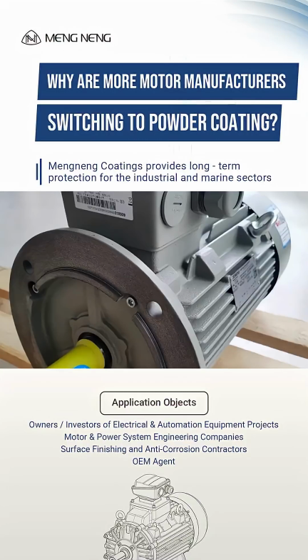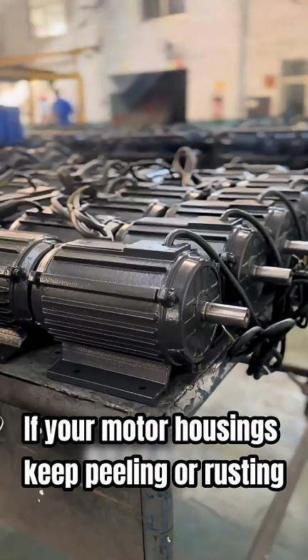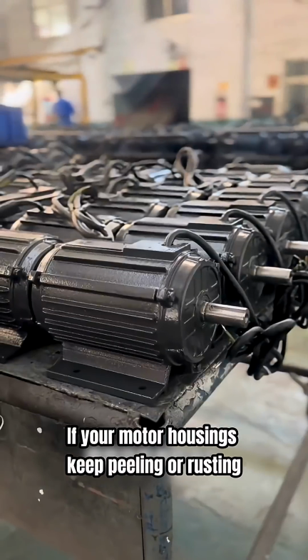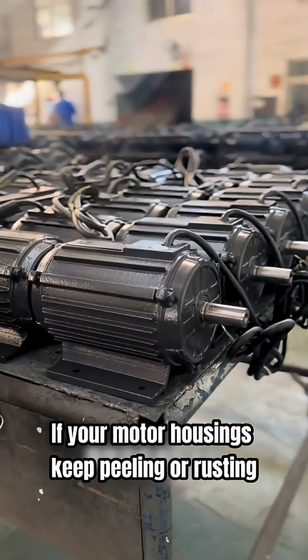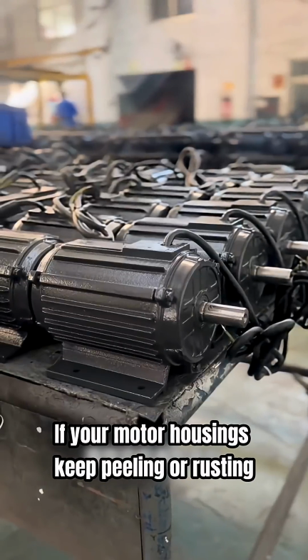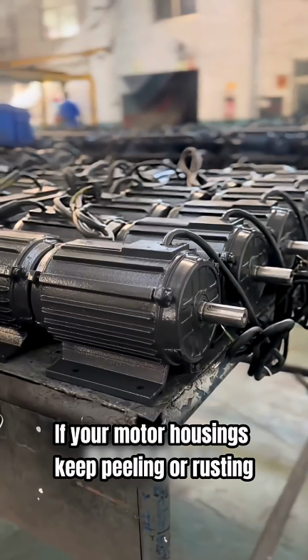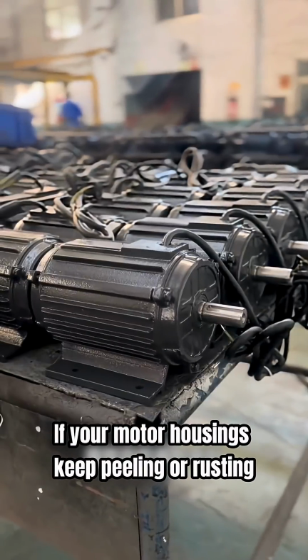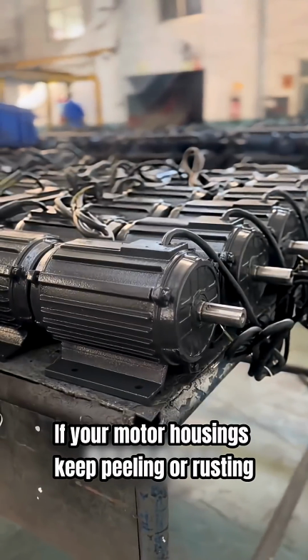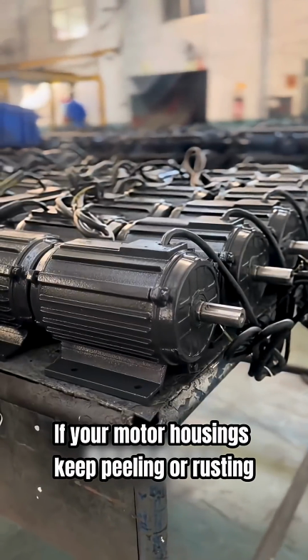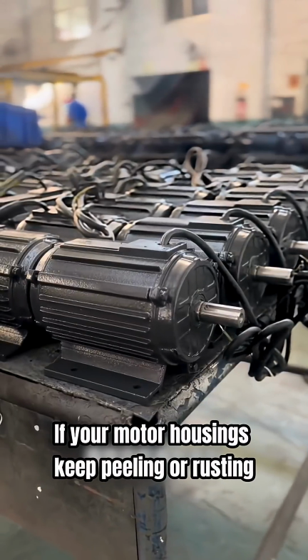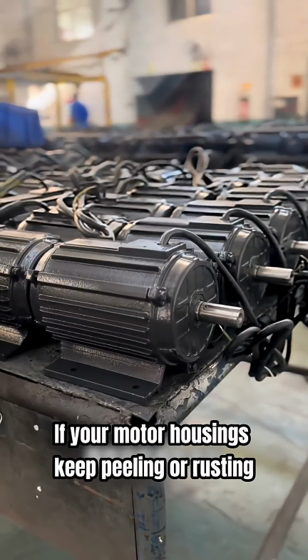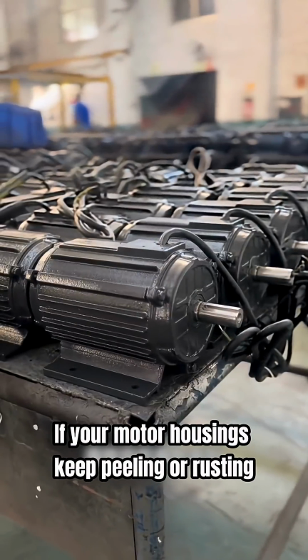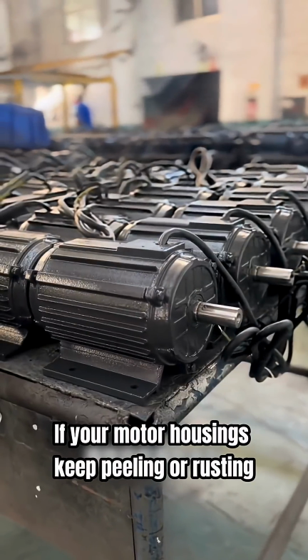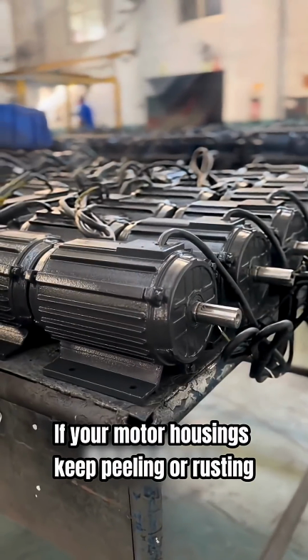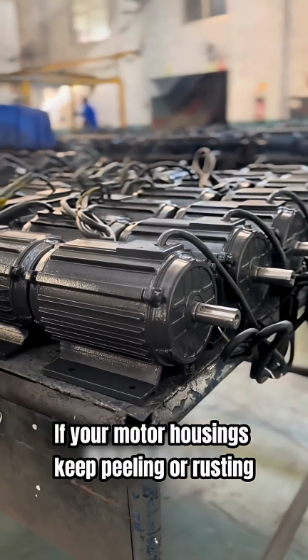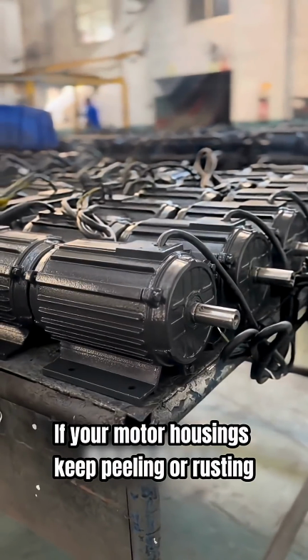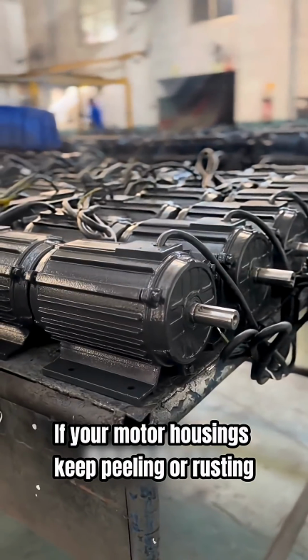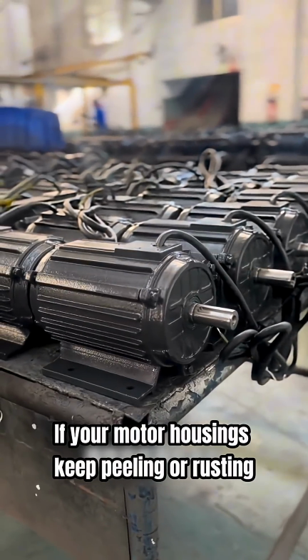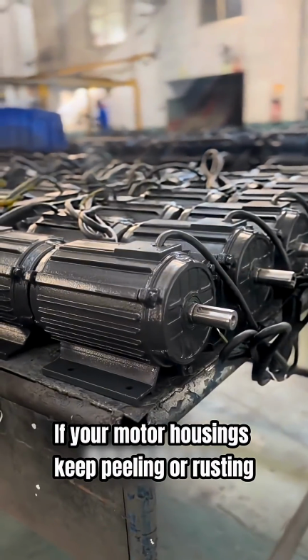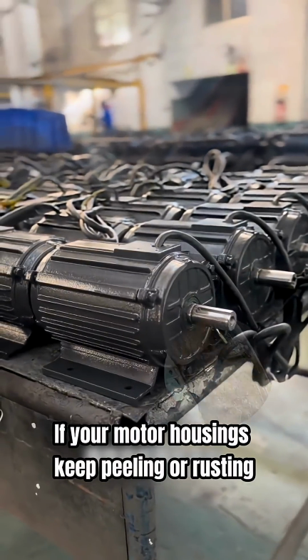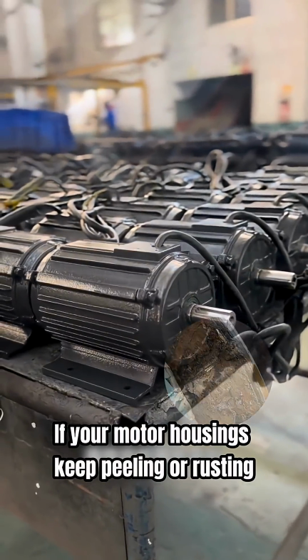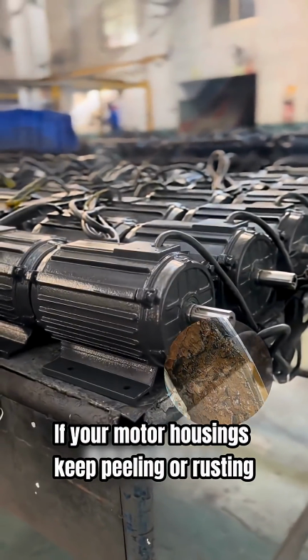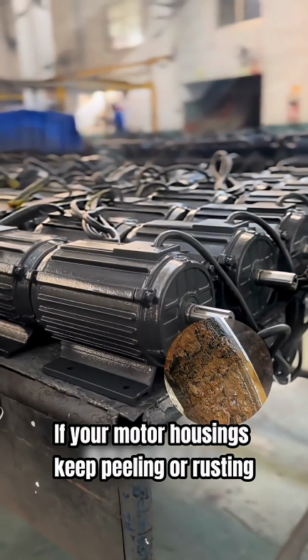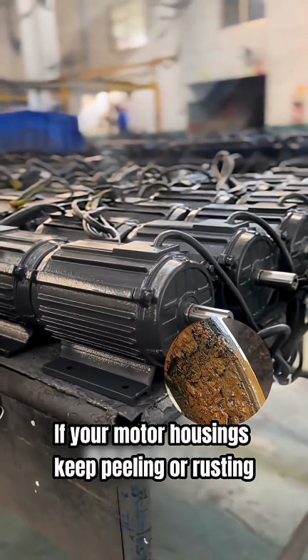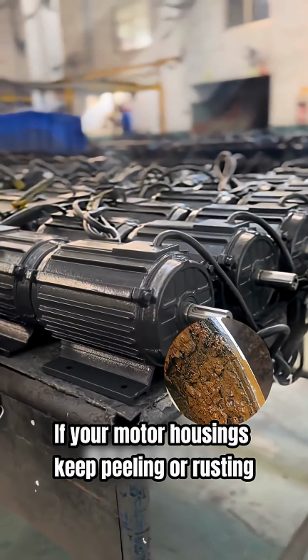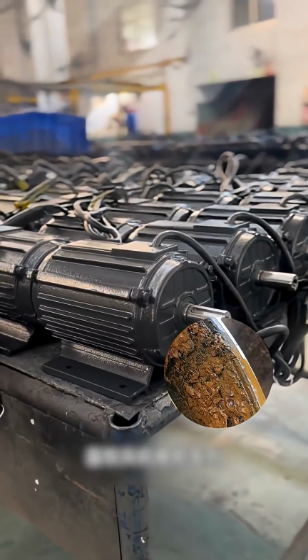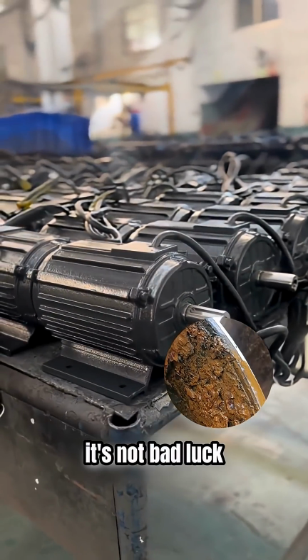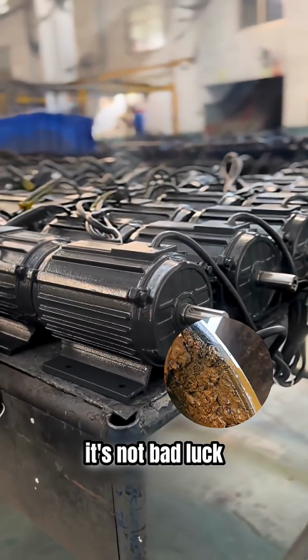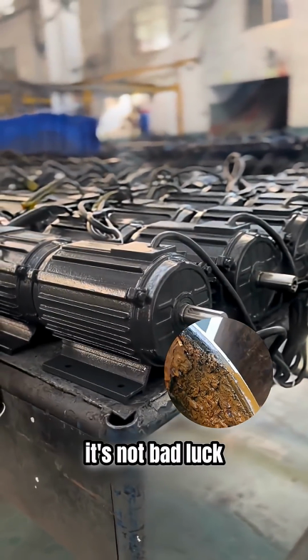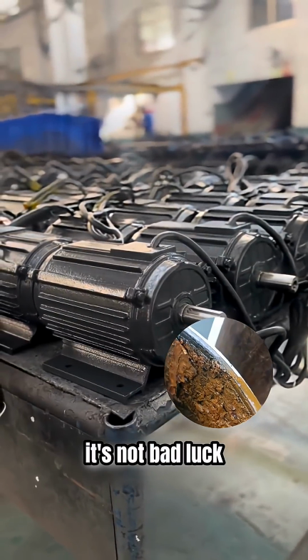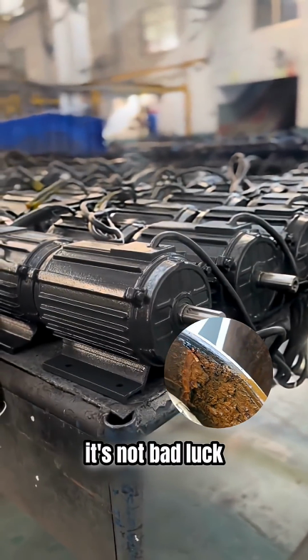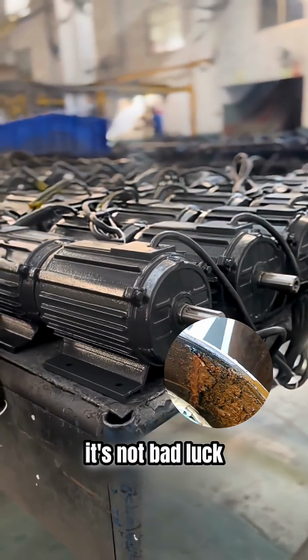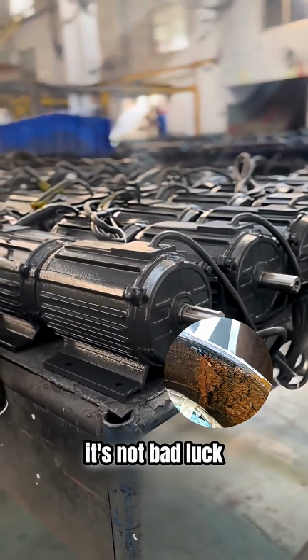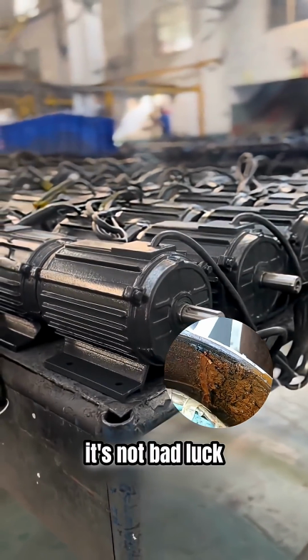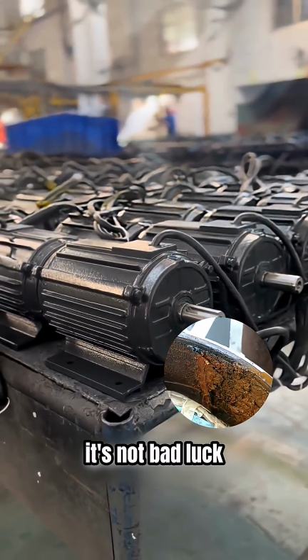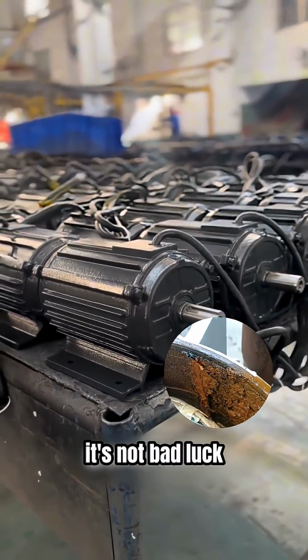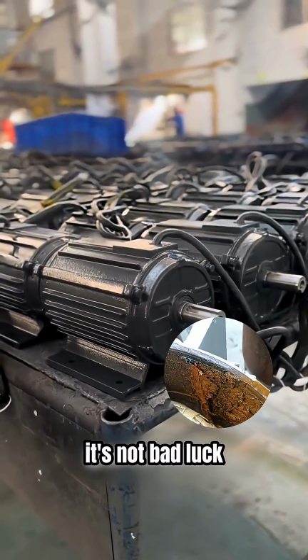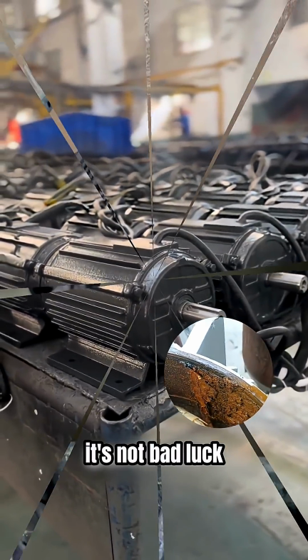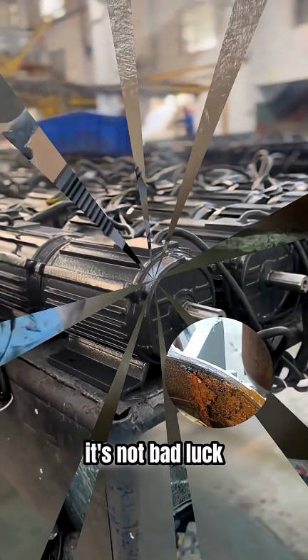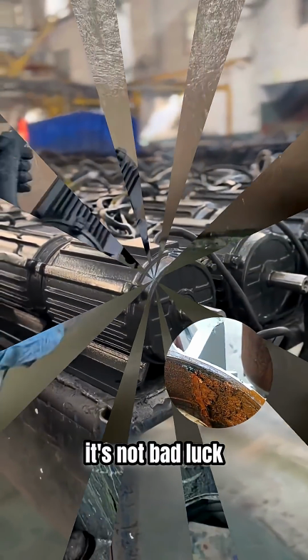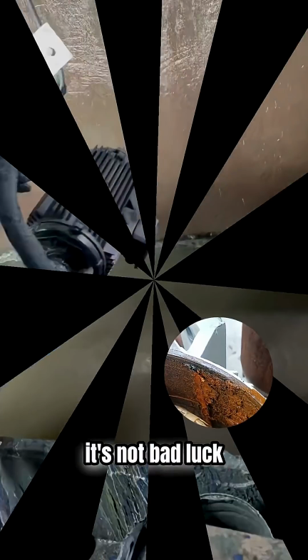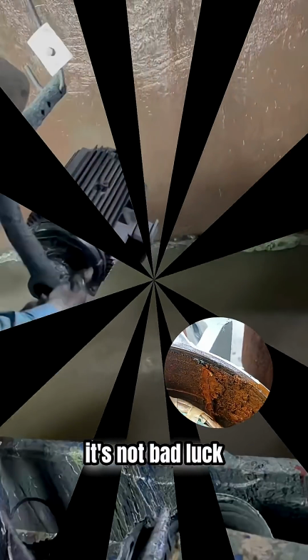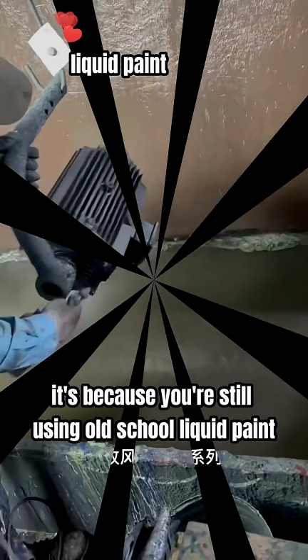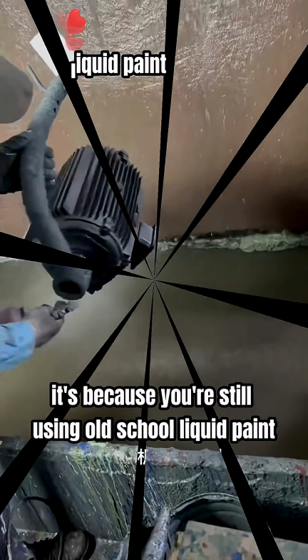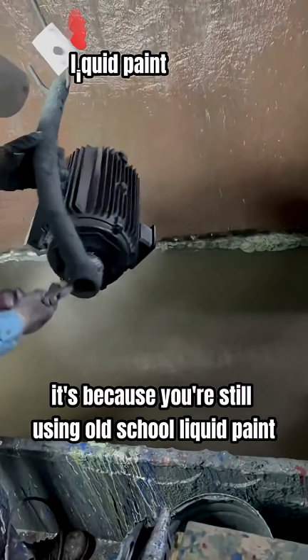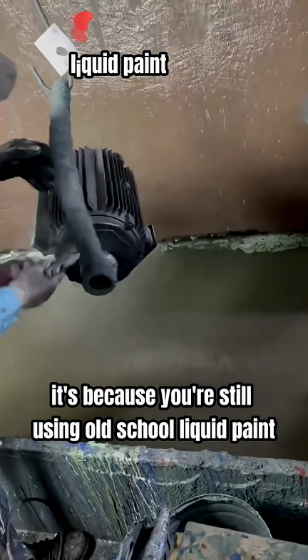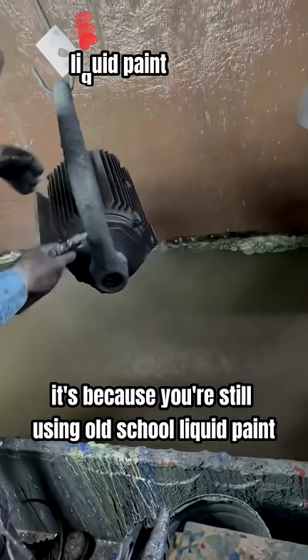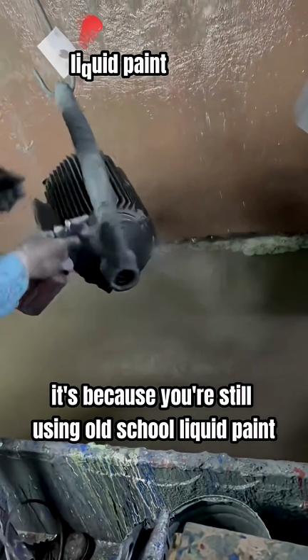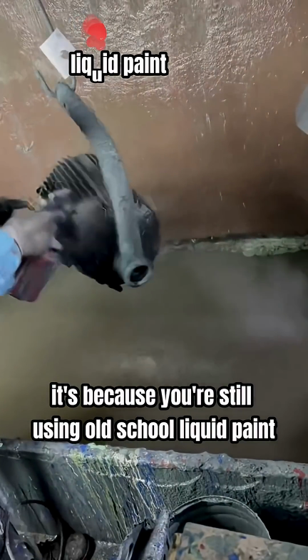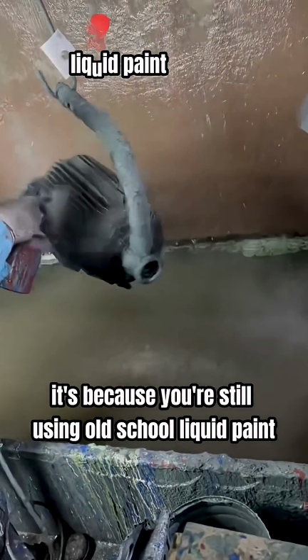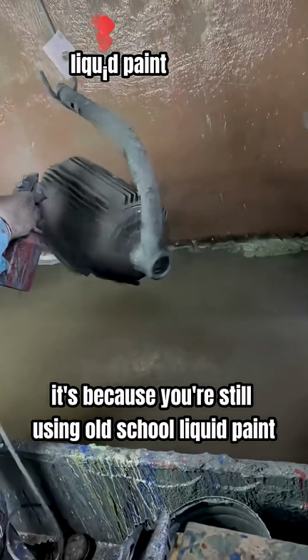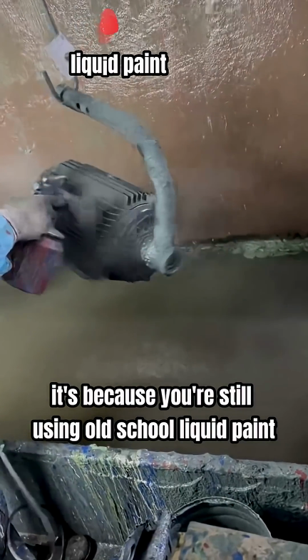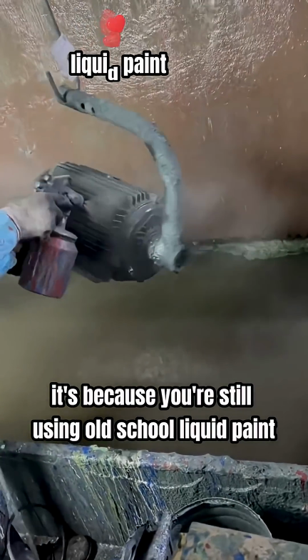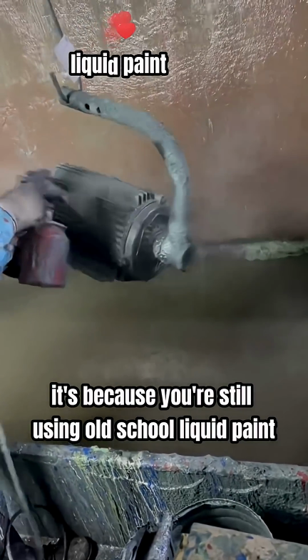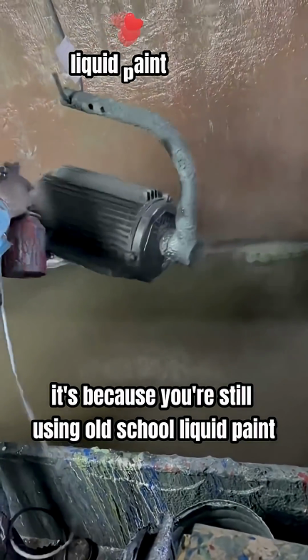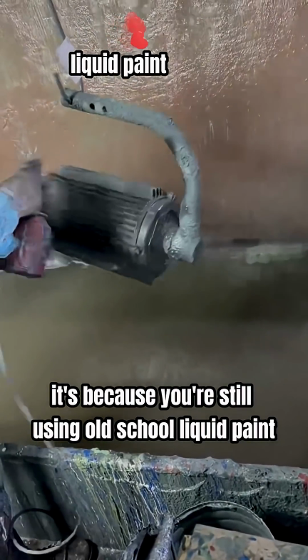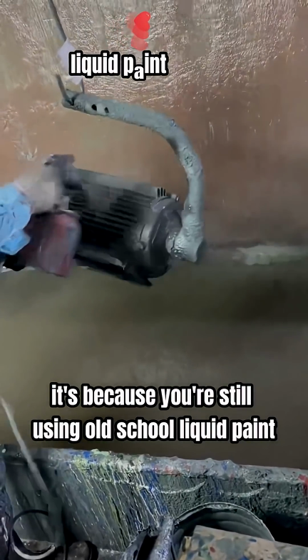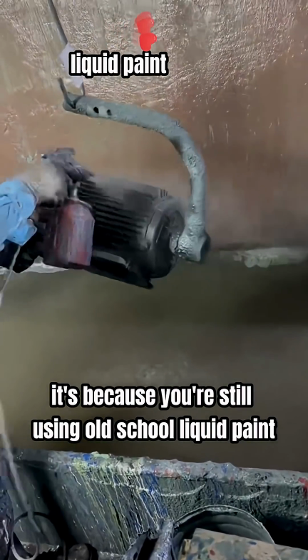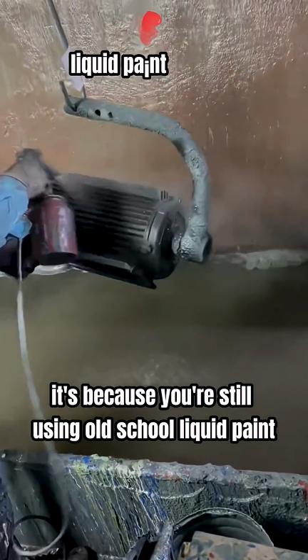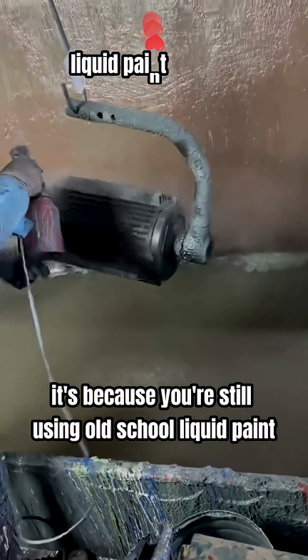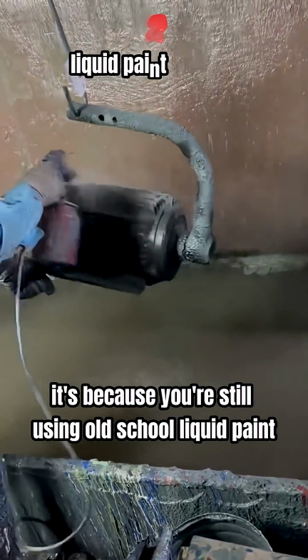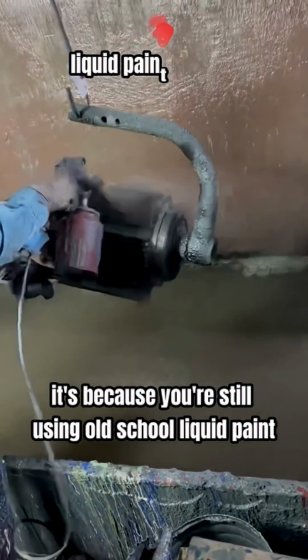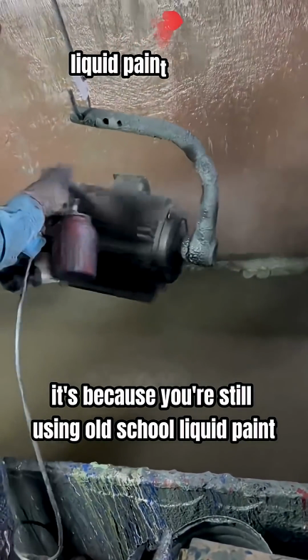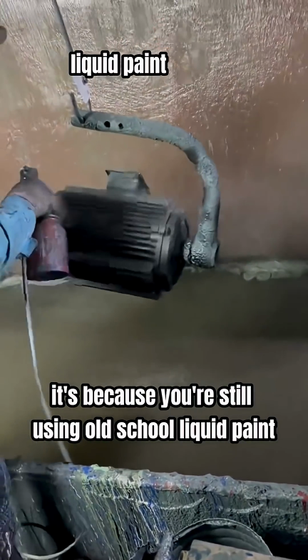If your motor housings keep peeling or rusting, it's not bad luck. It's because you're still using old-school liquid paint.